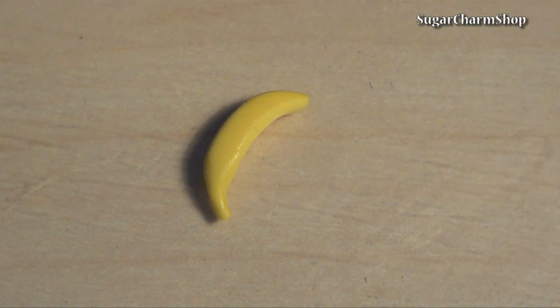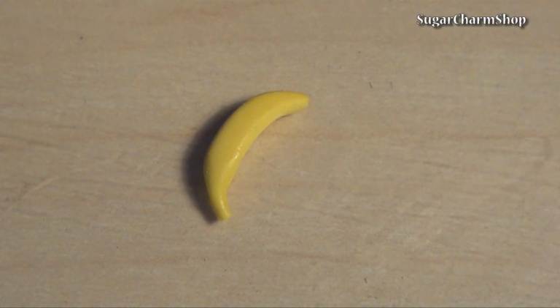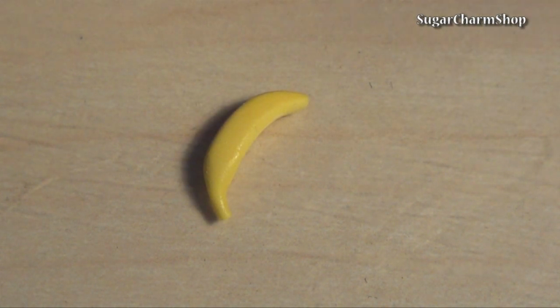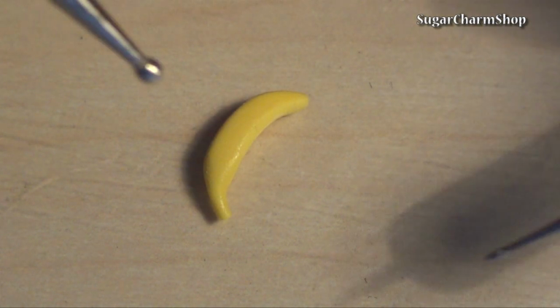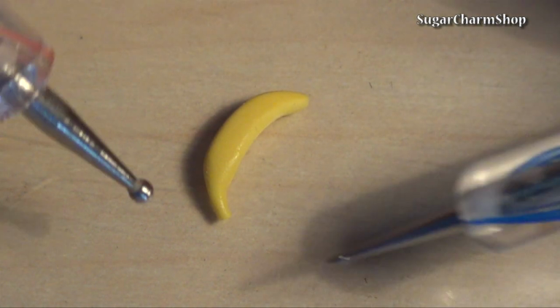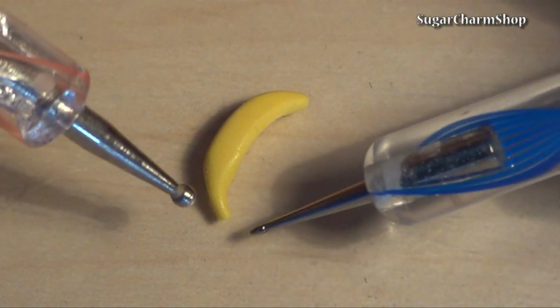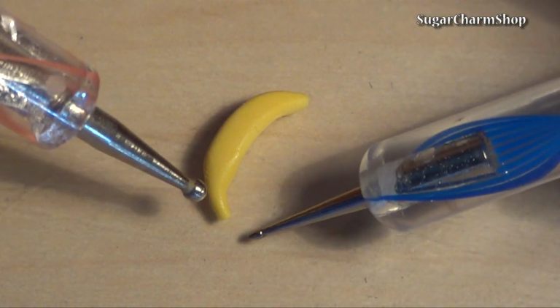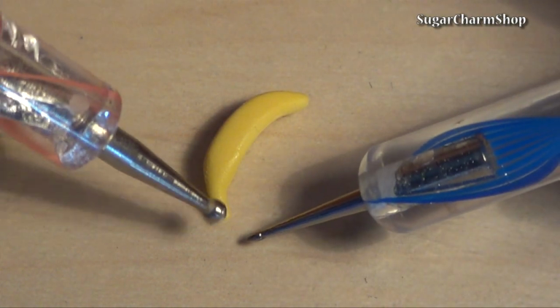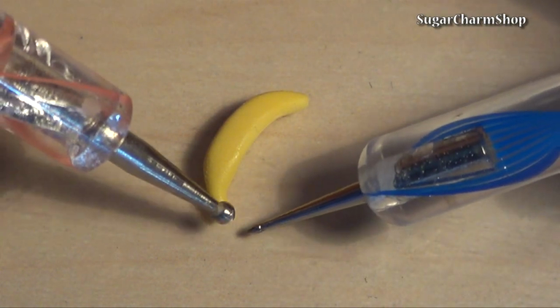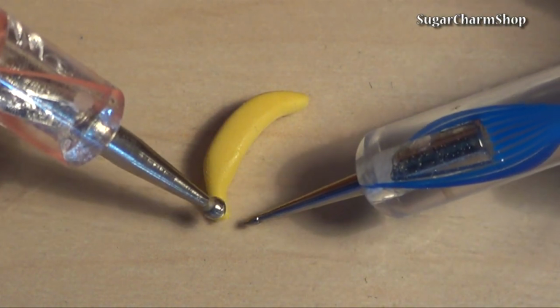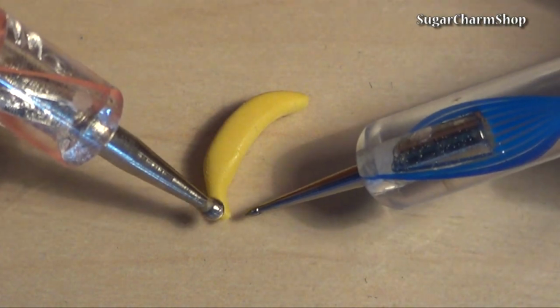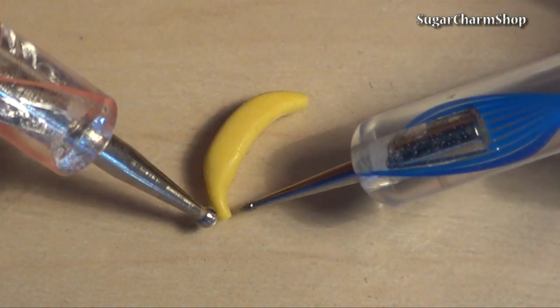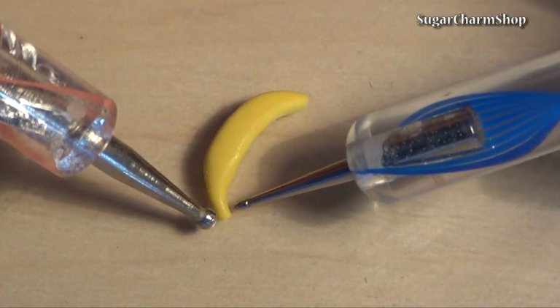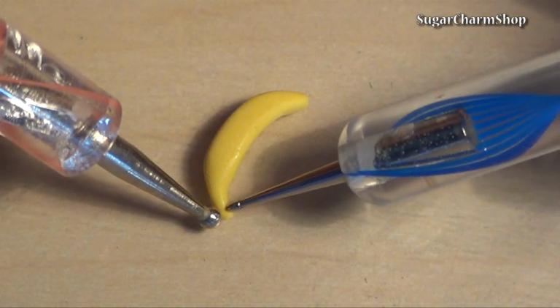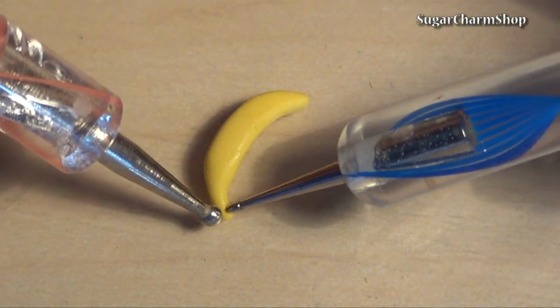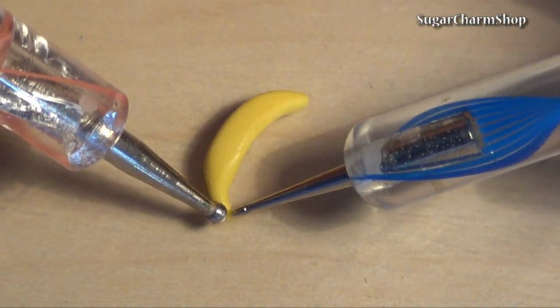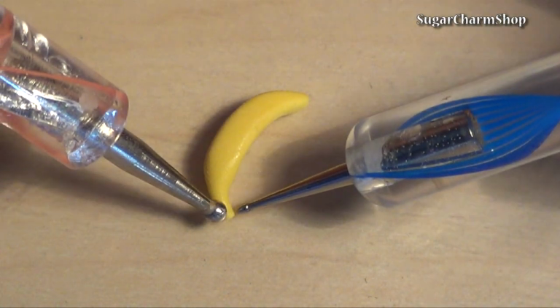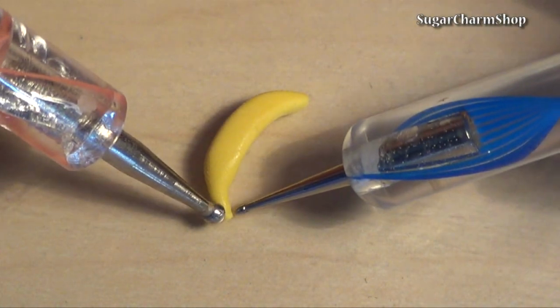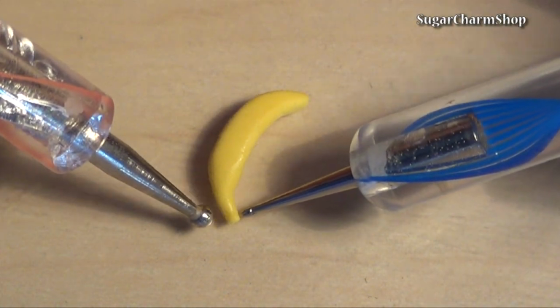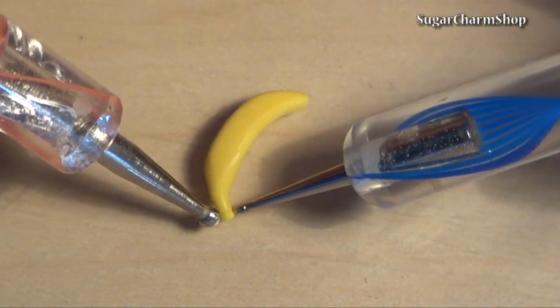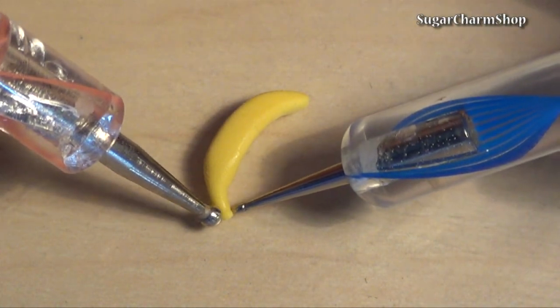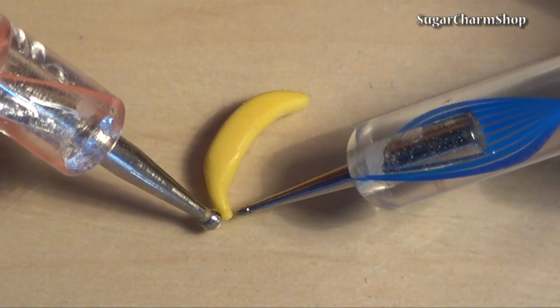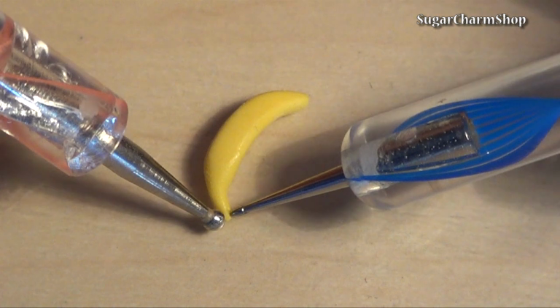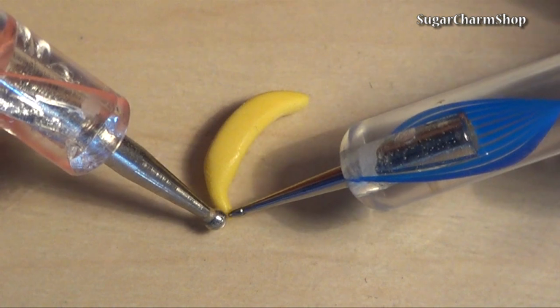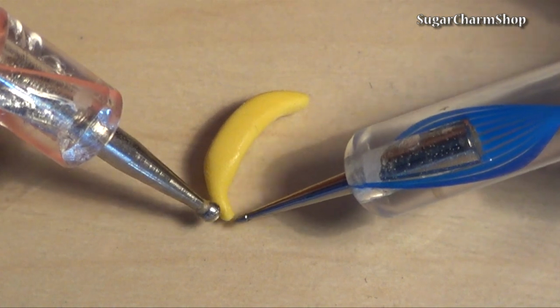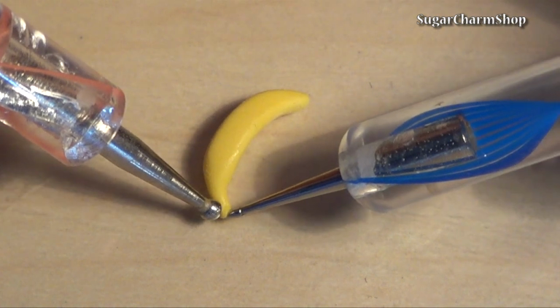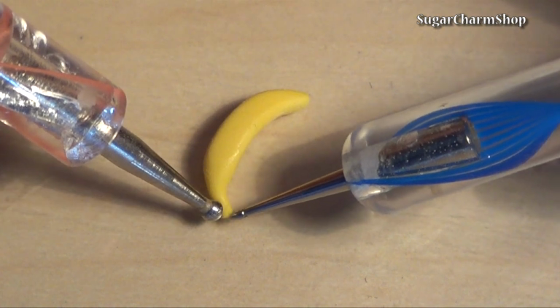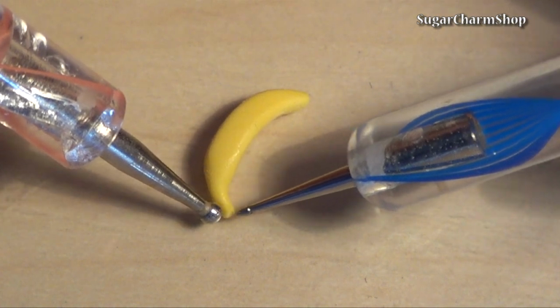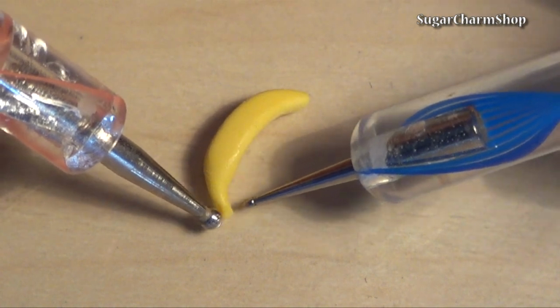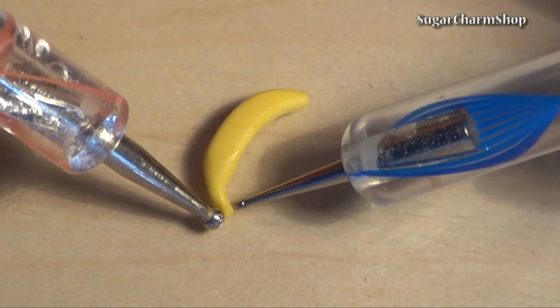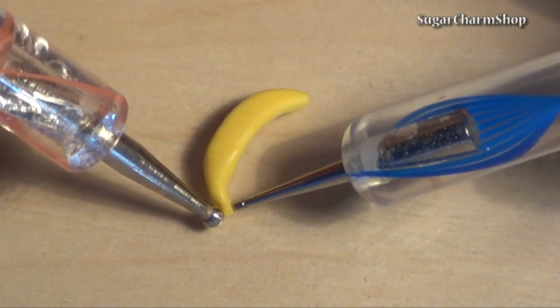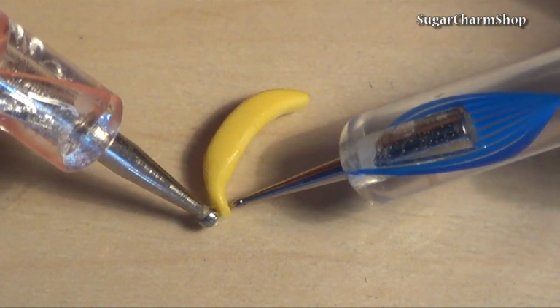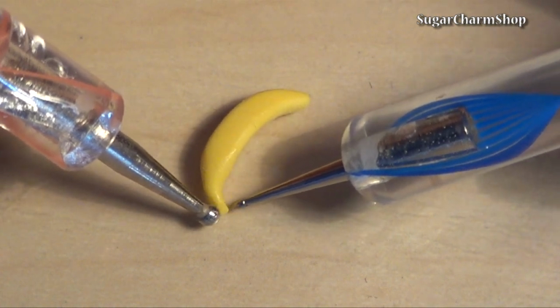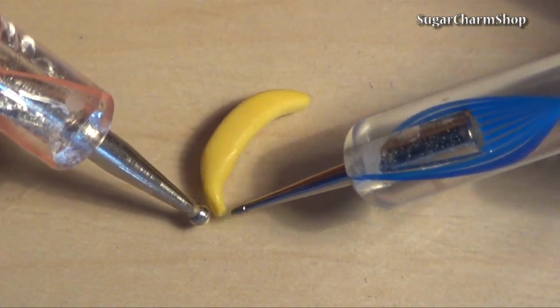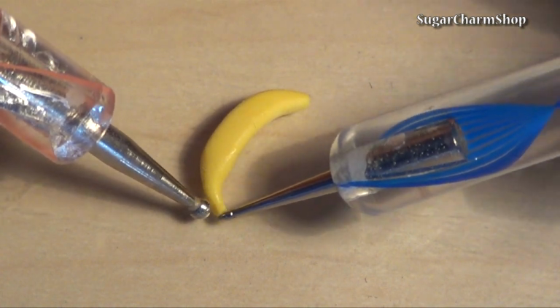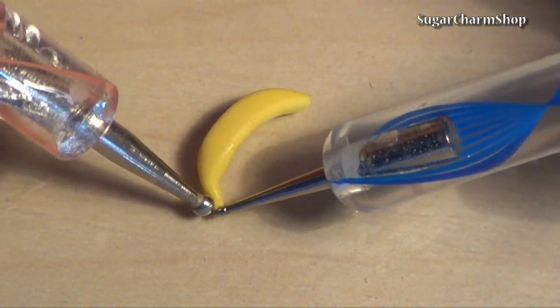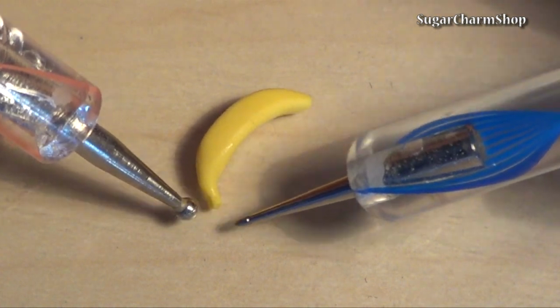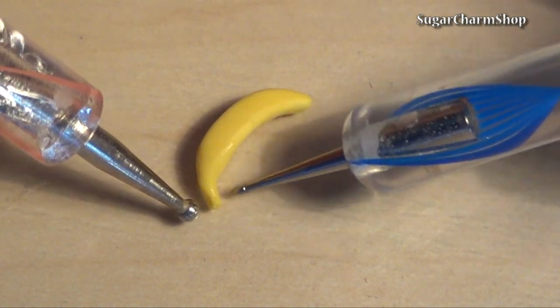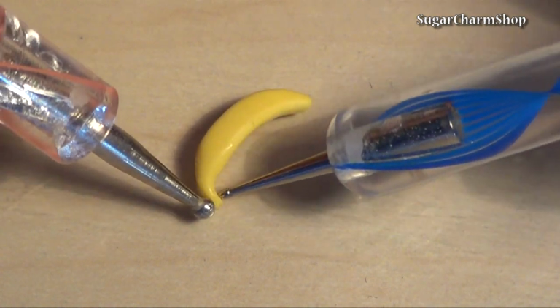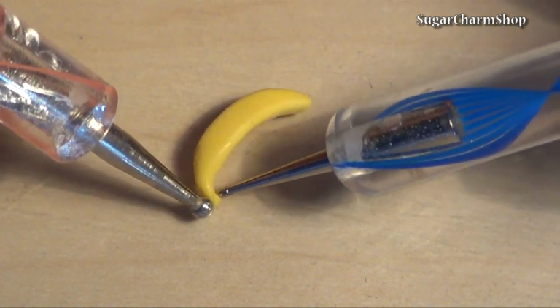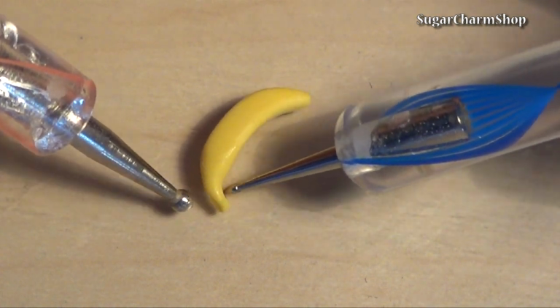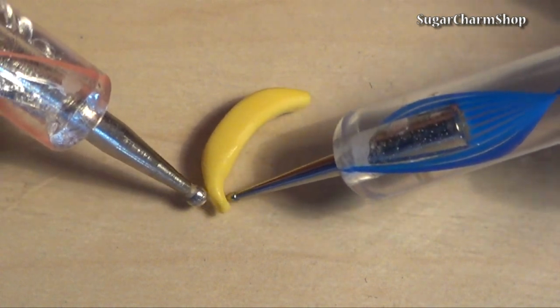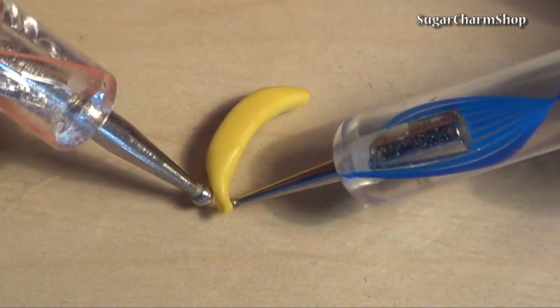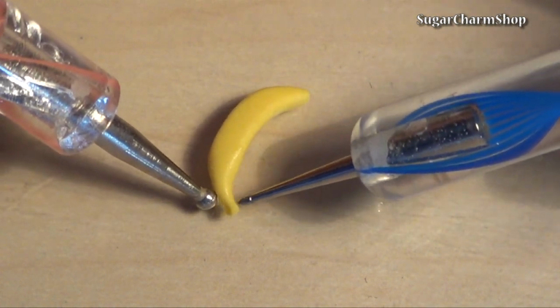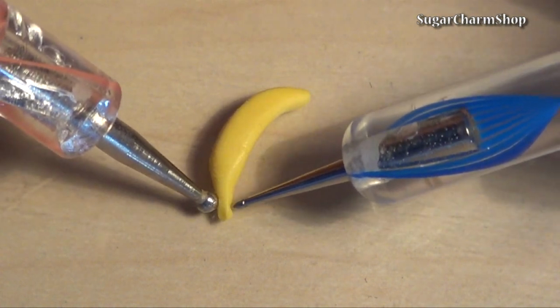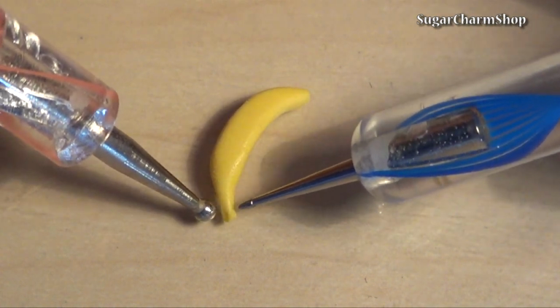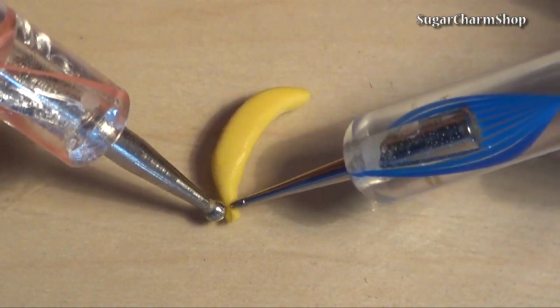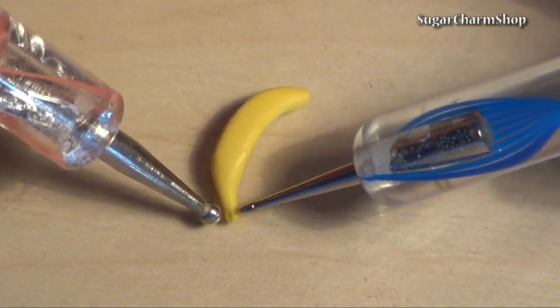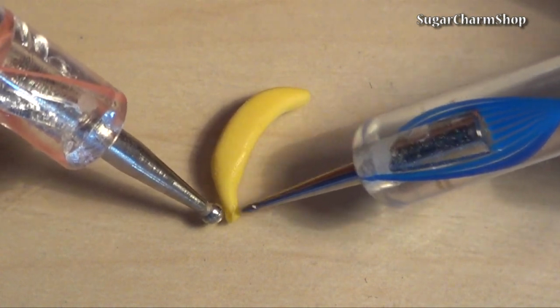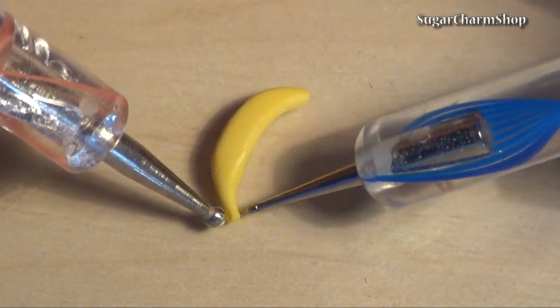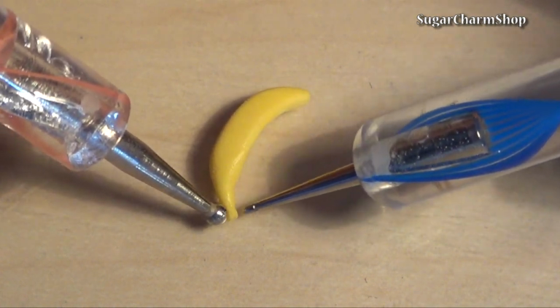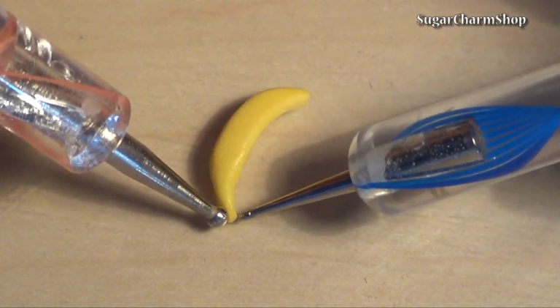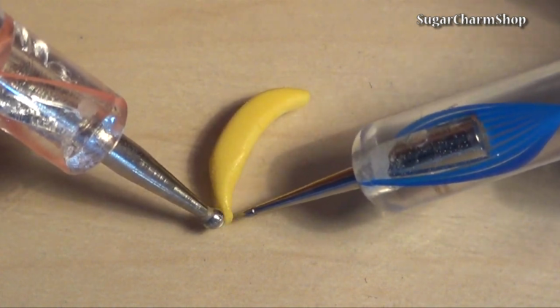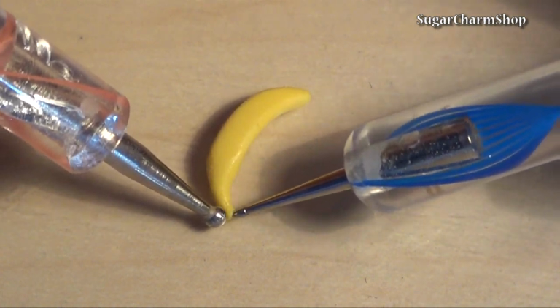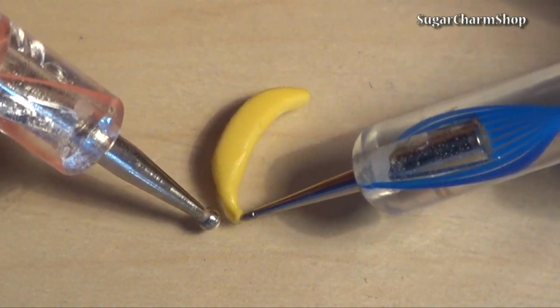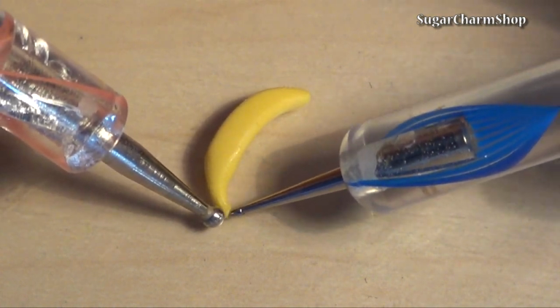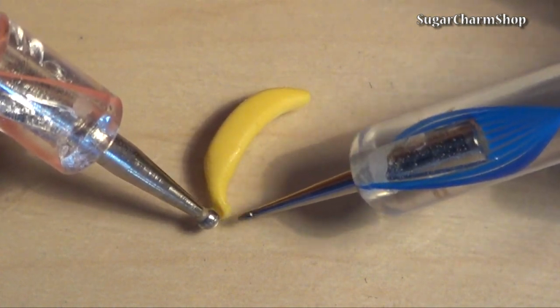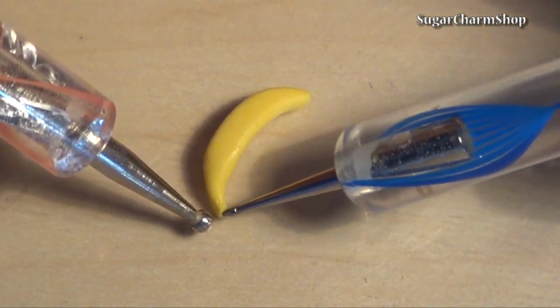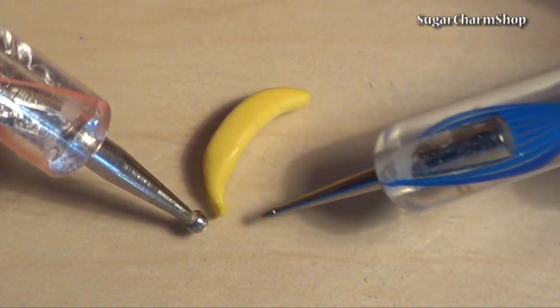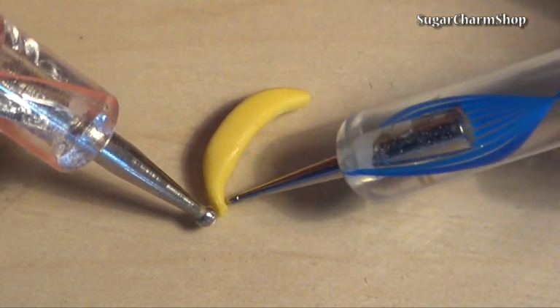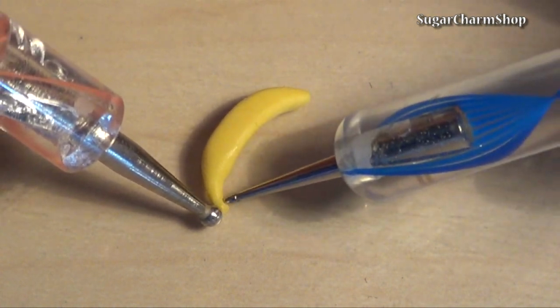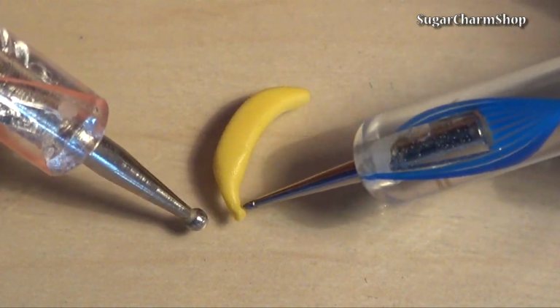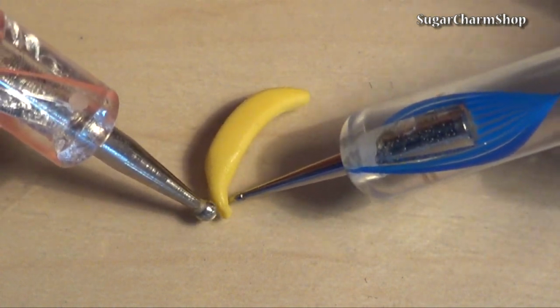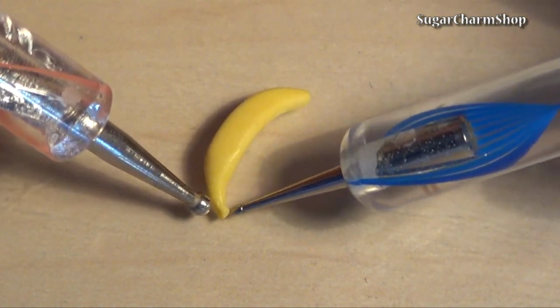Also, to those of you who've asked me where I got my blue dotting tool, I've made a video about it so I'll link that in the info box as well.